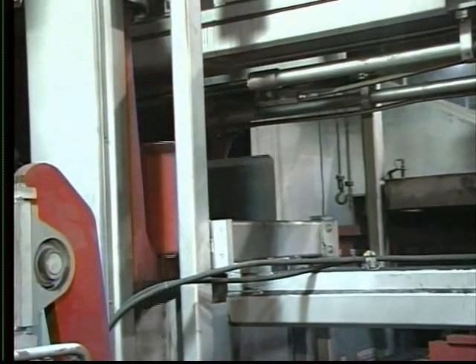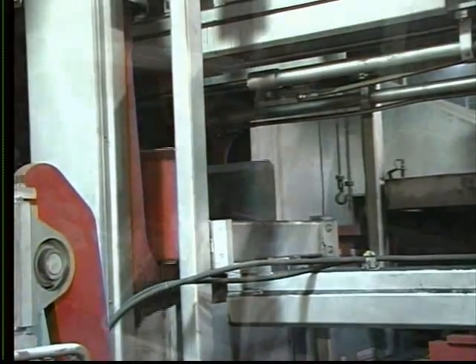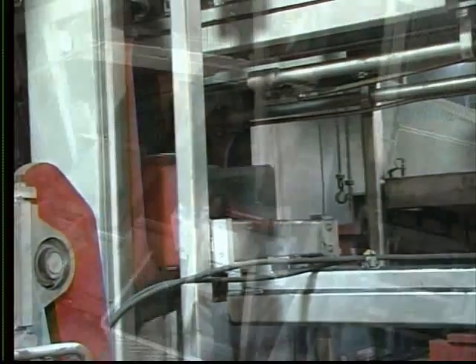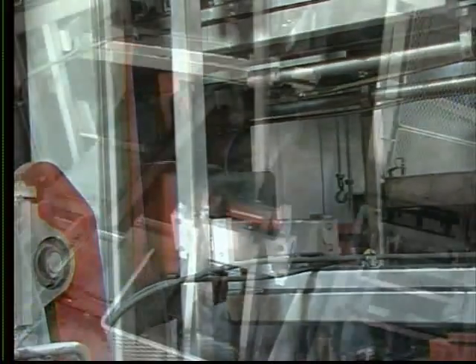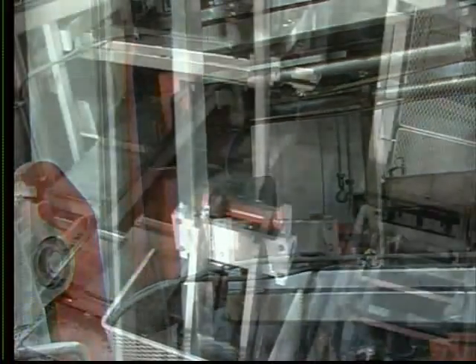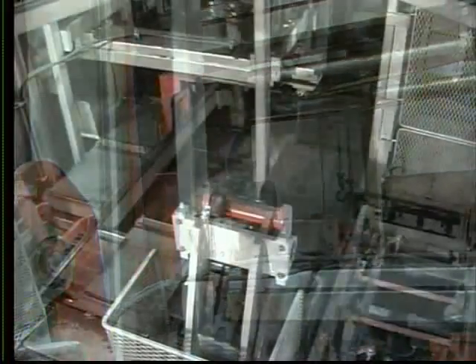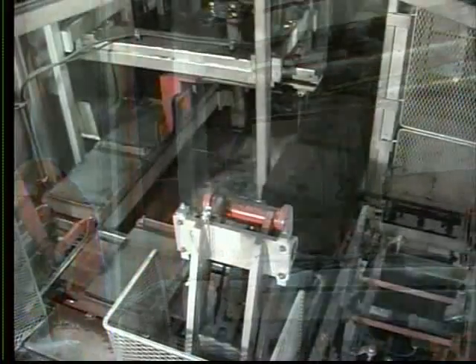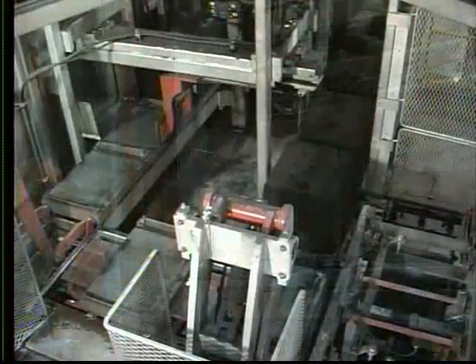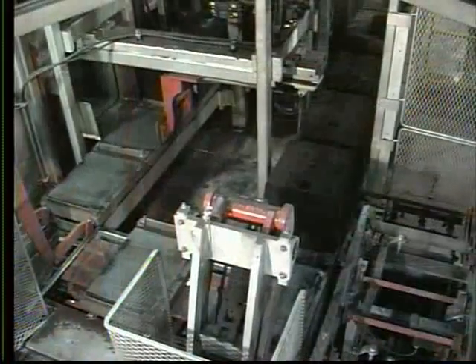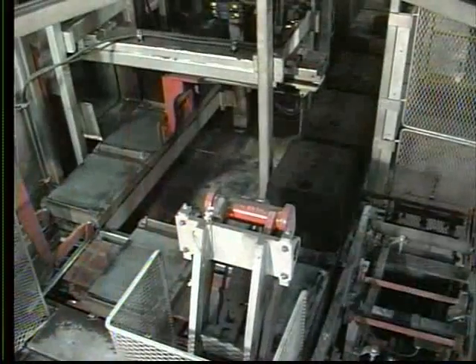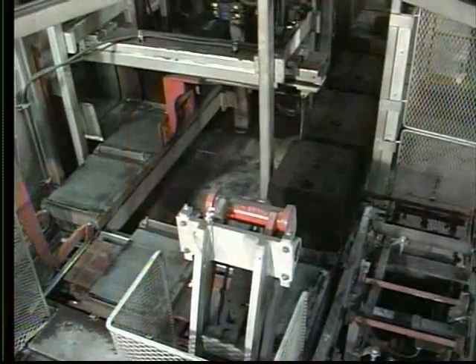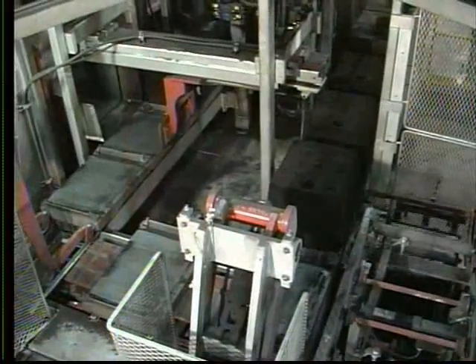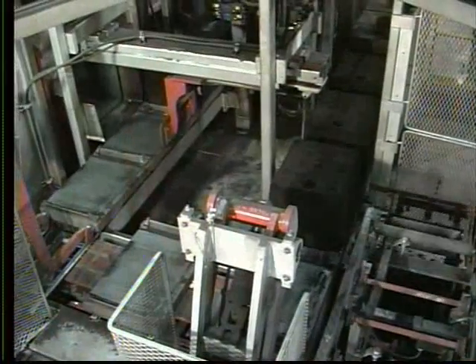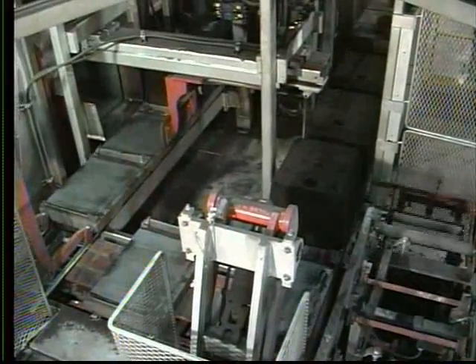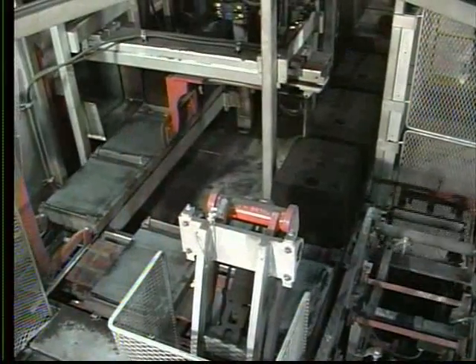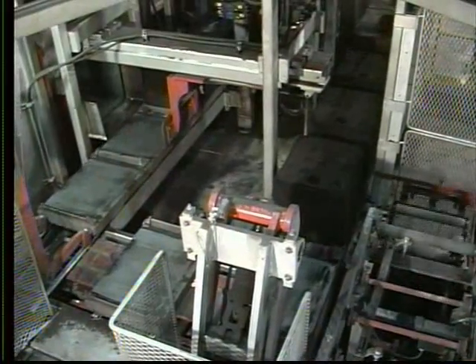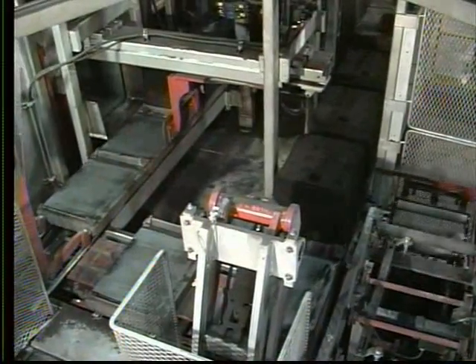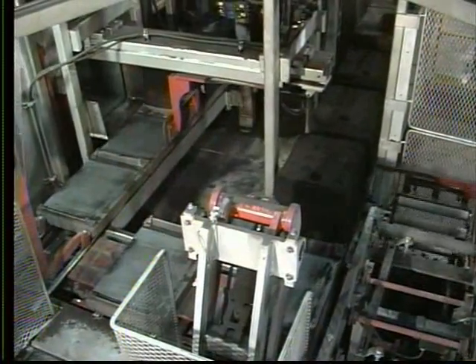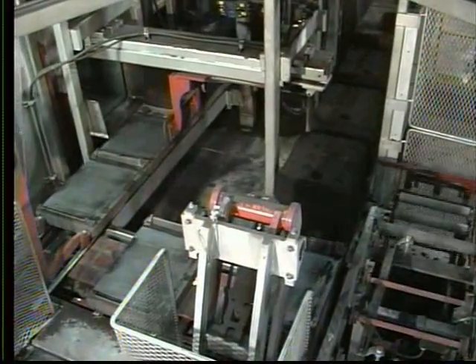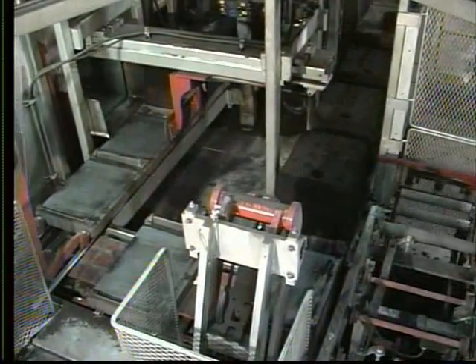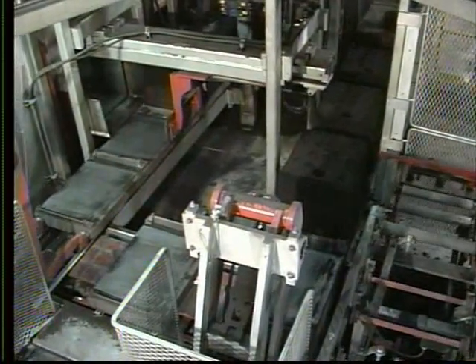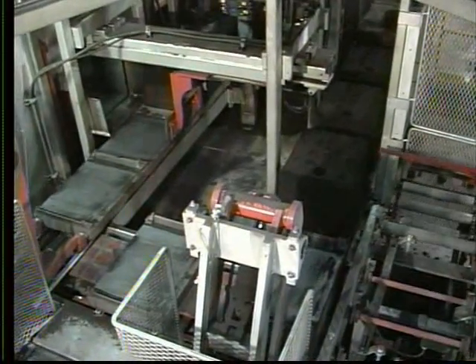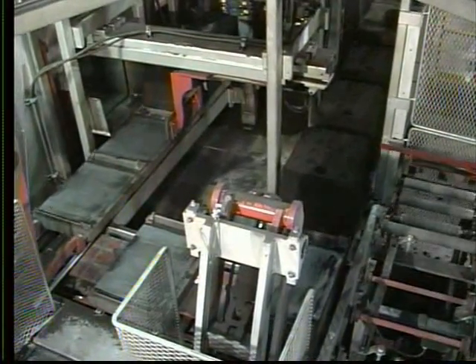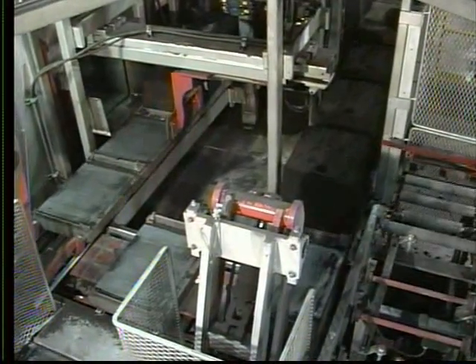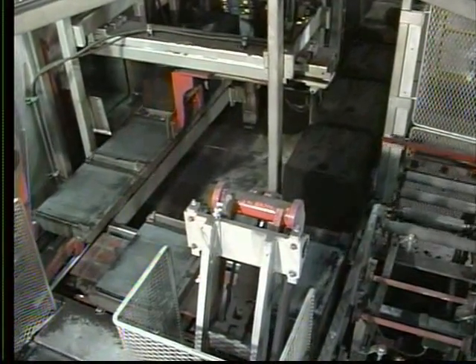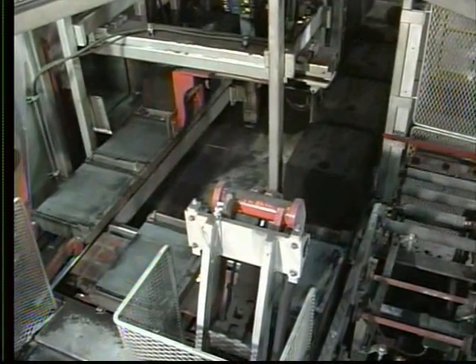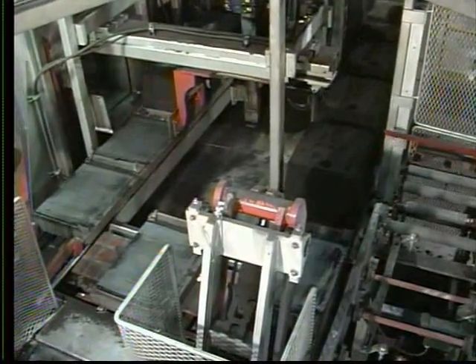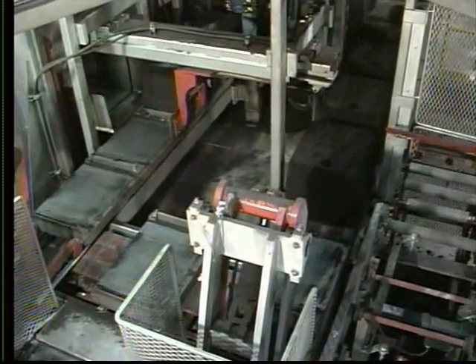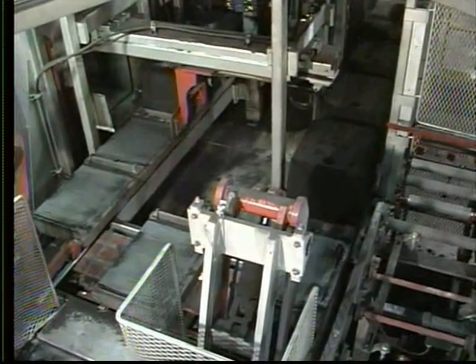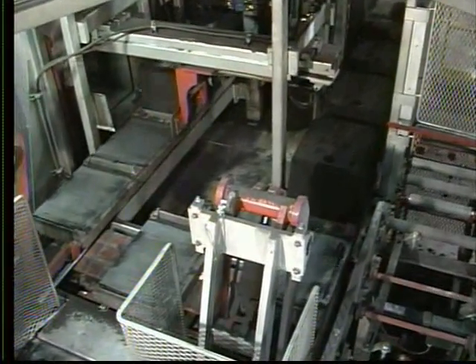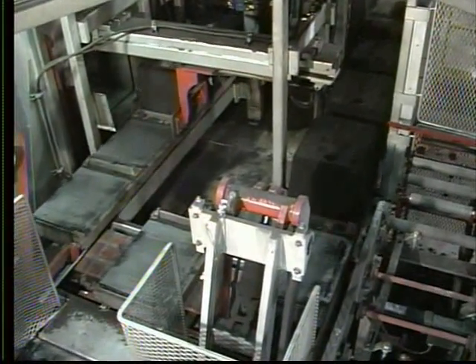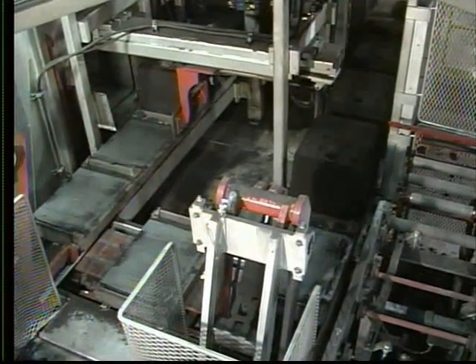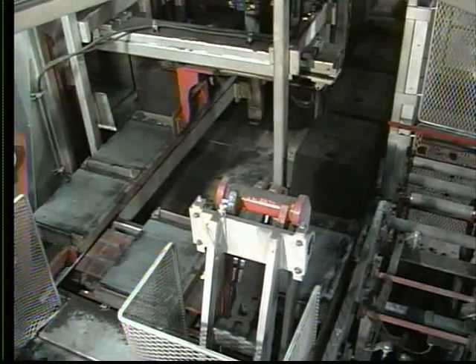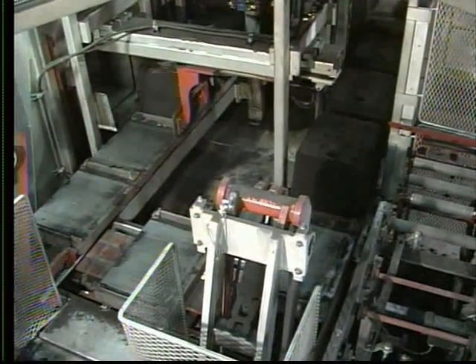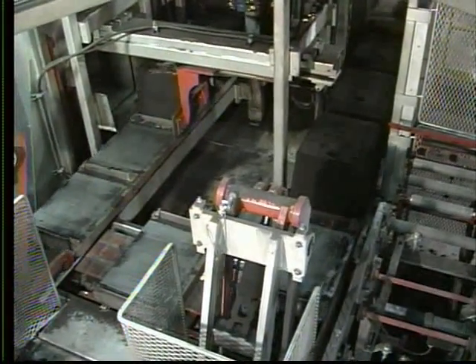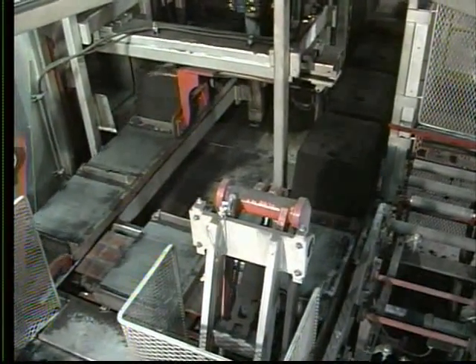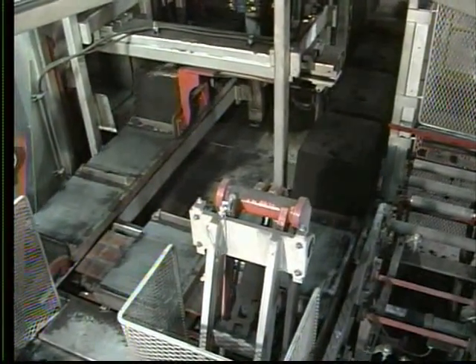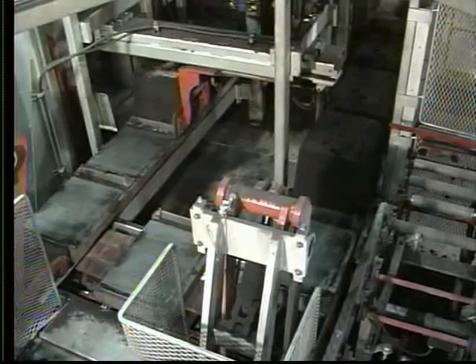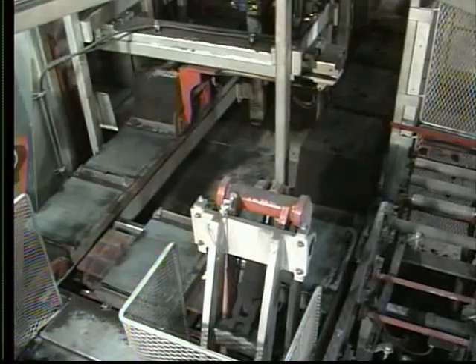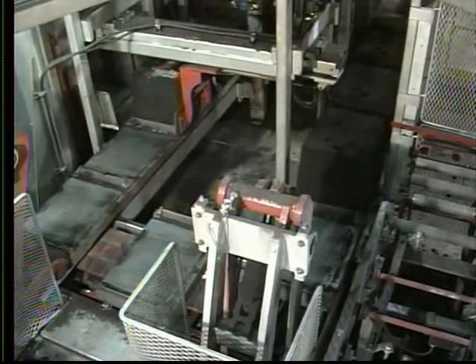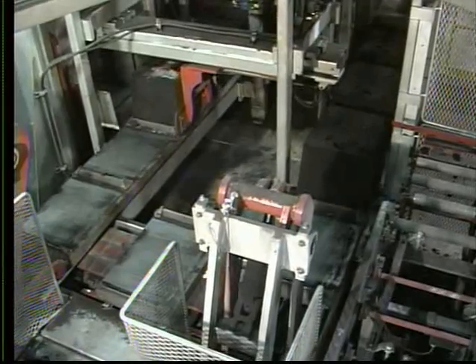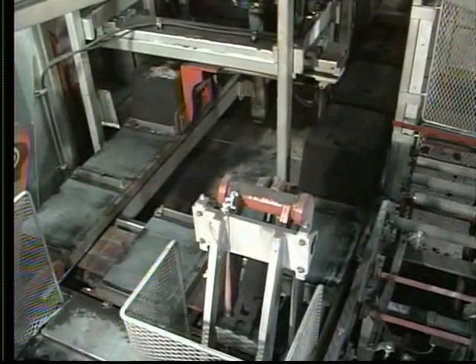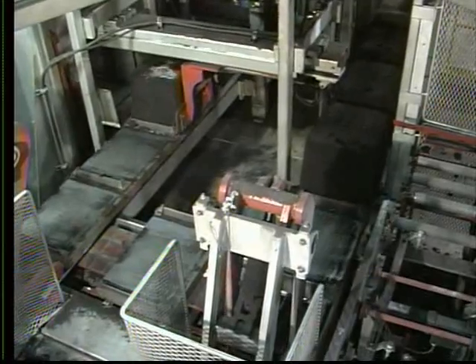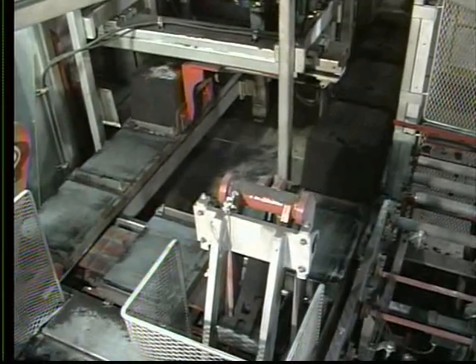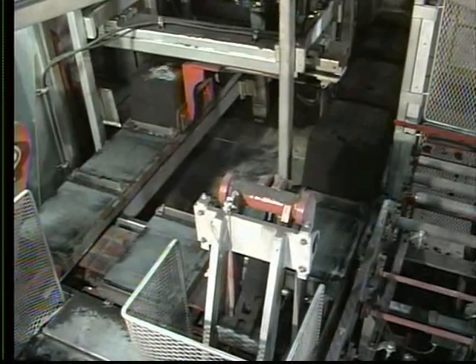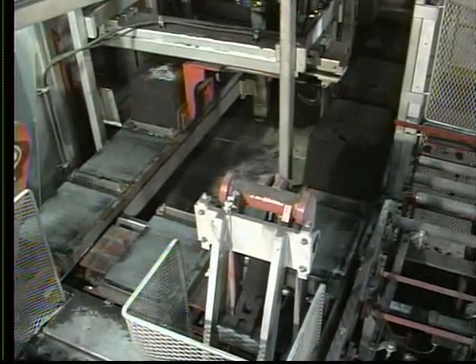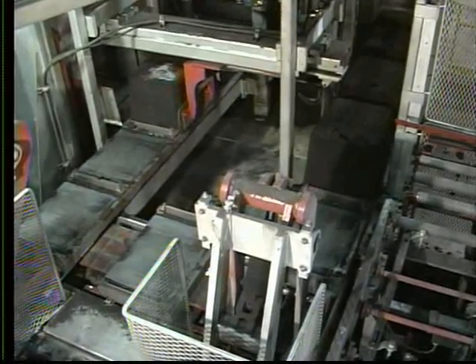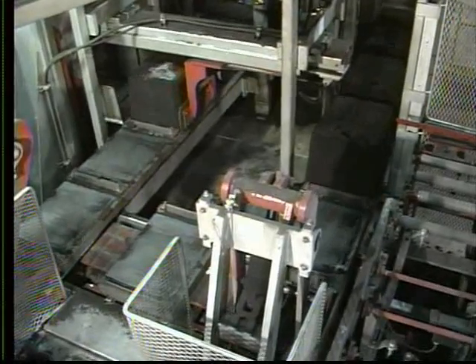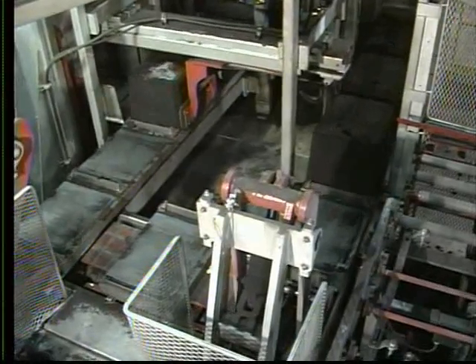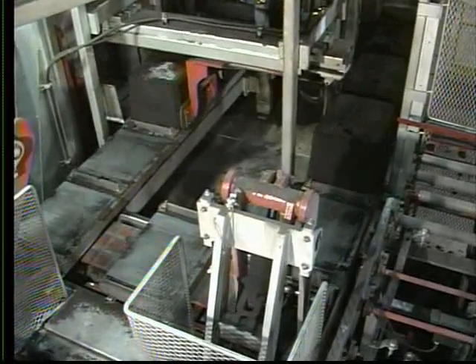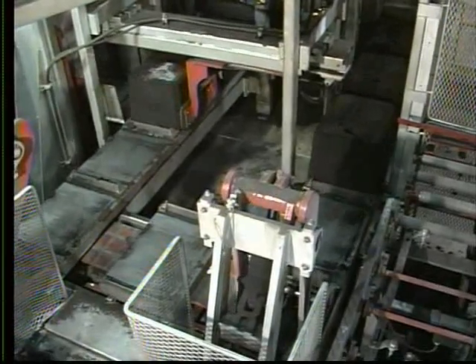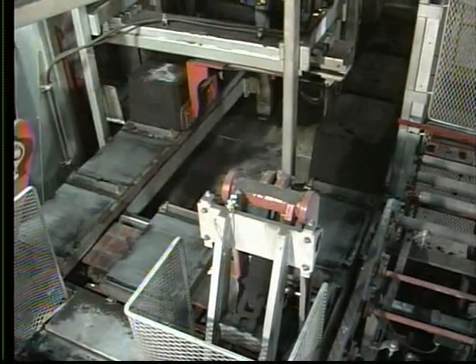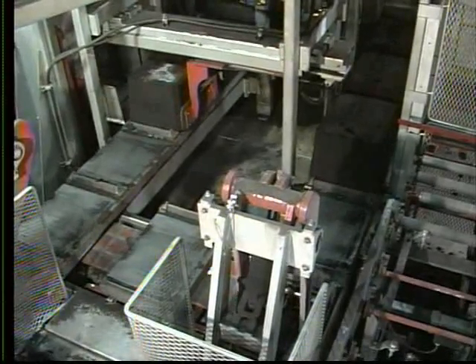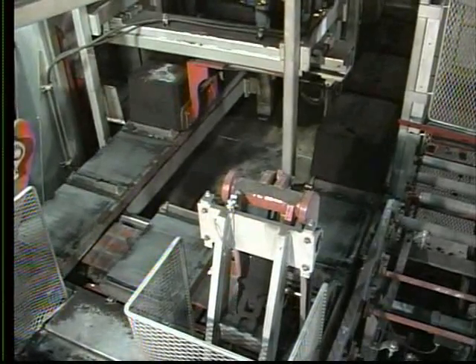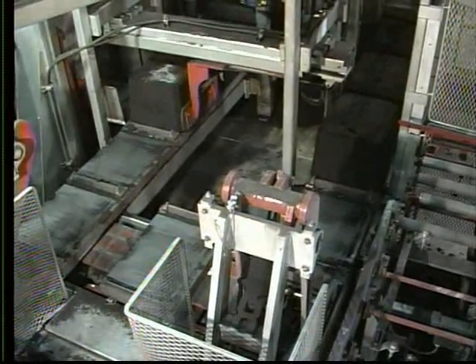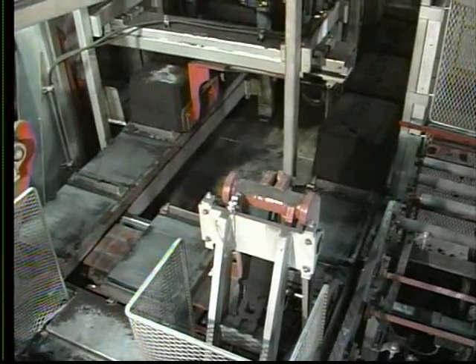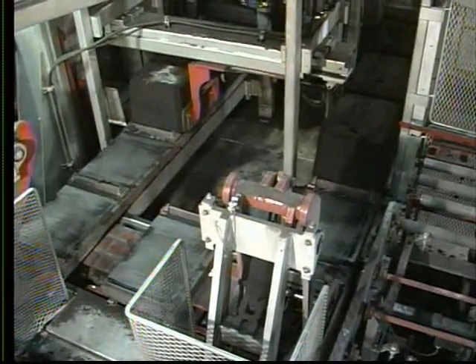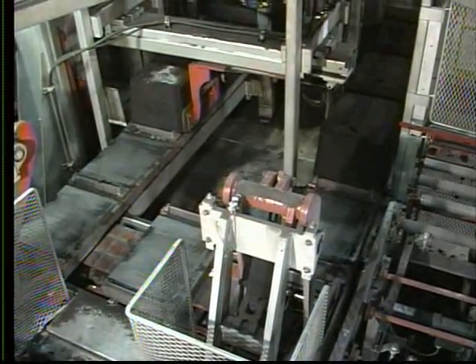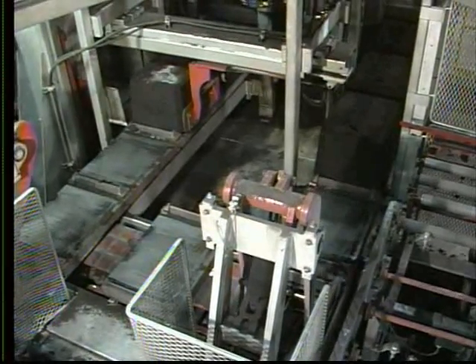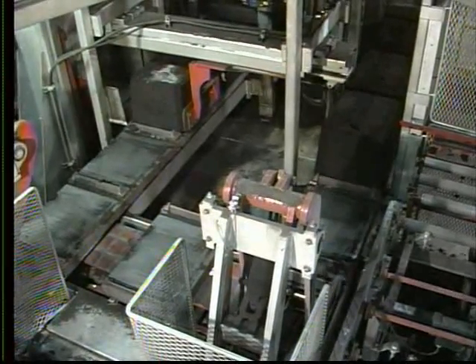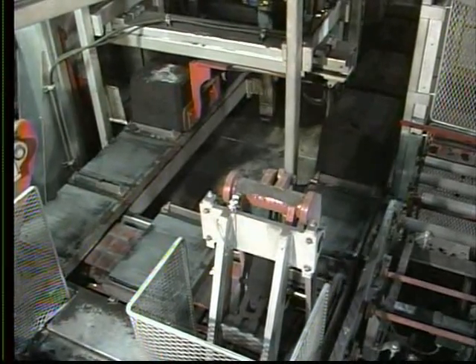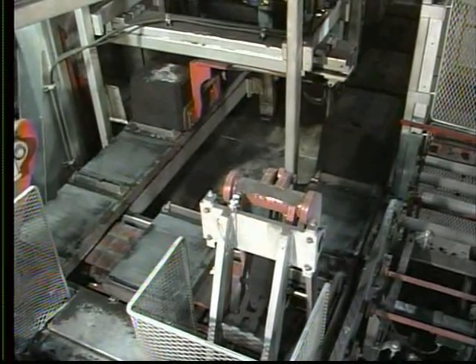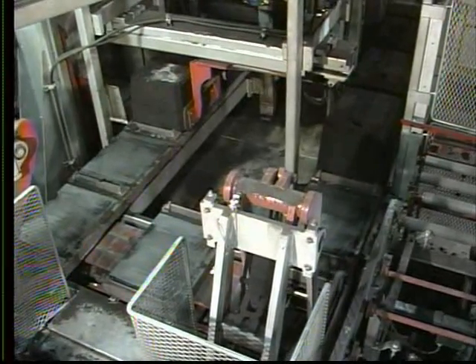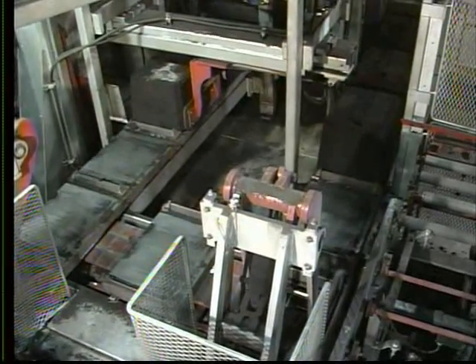The mold pouring car then continues to the end of the return line and is transferred to the pouring line.